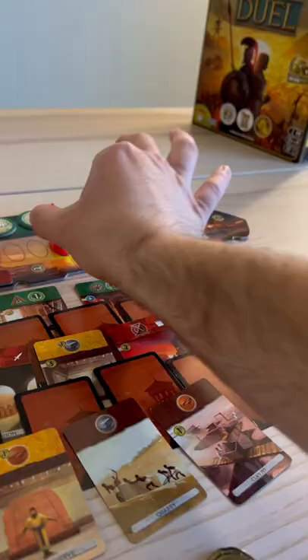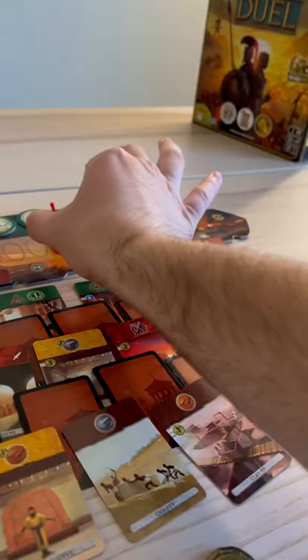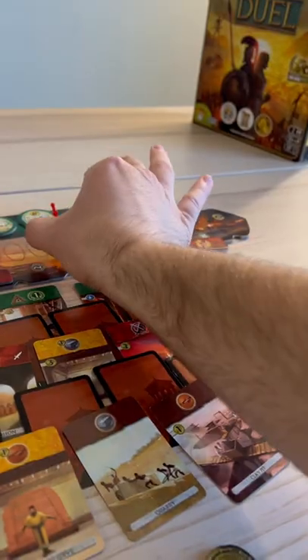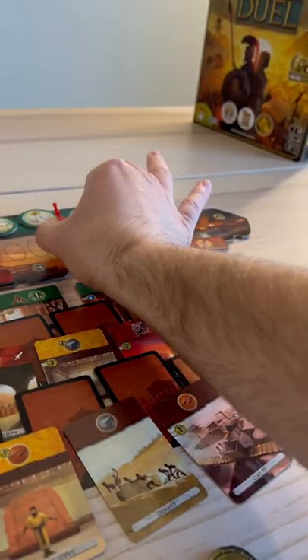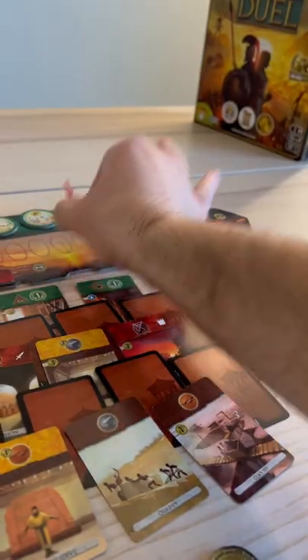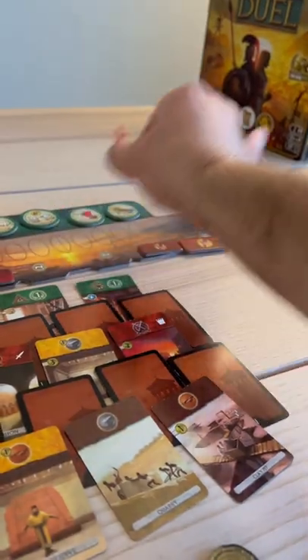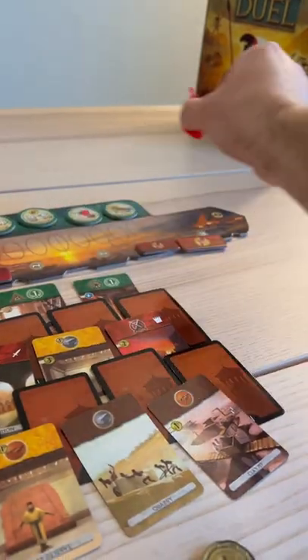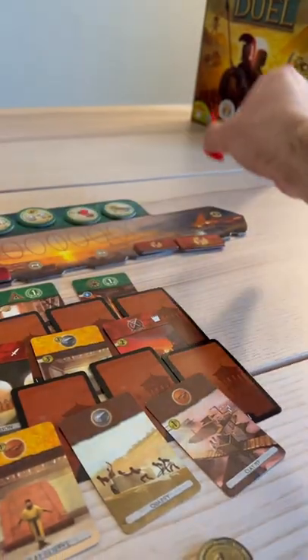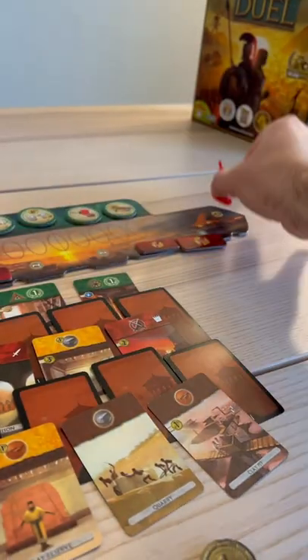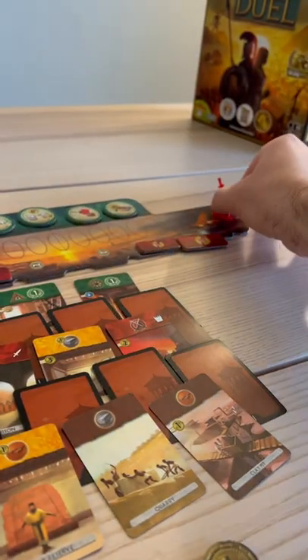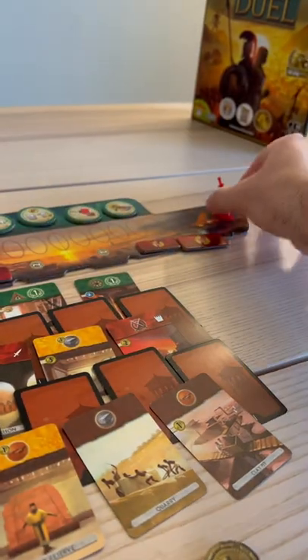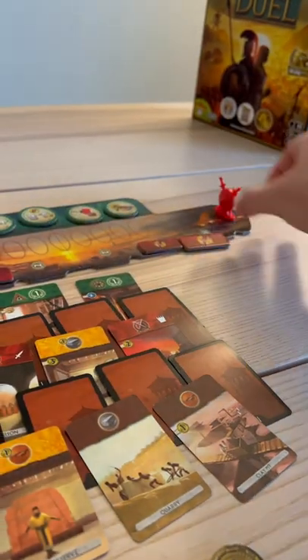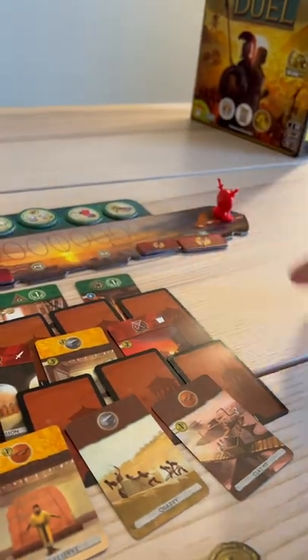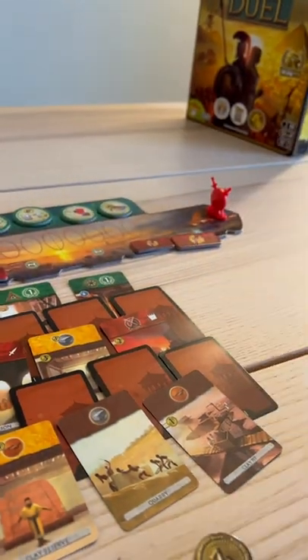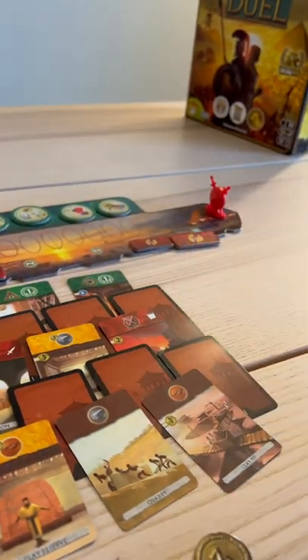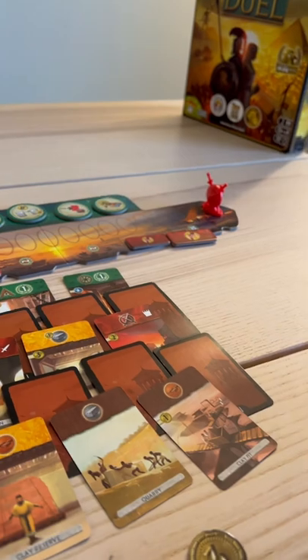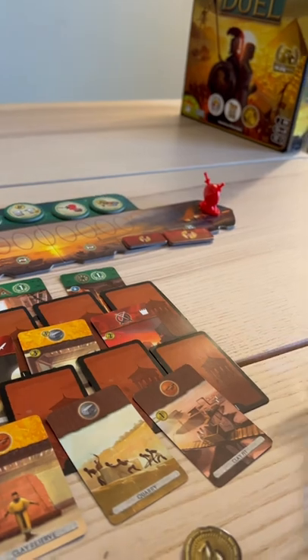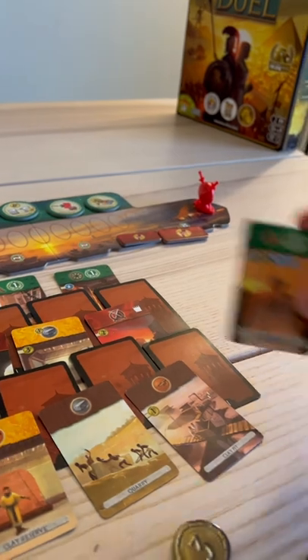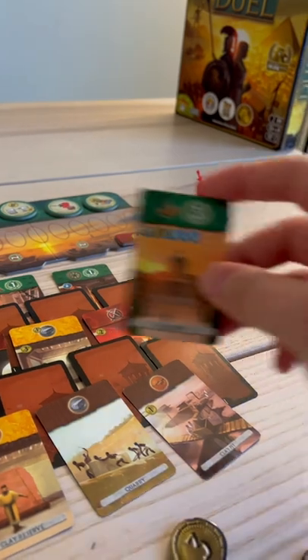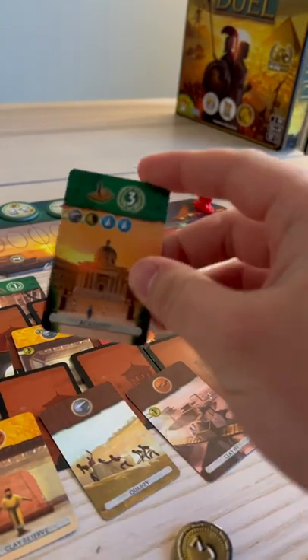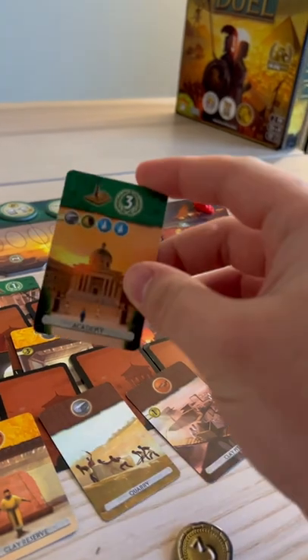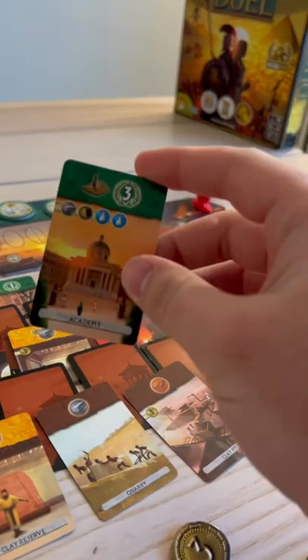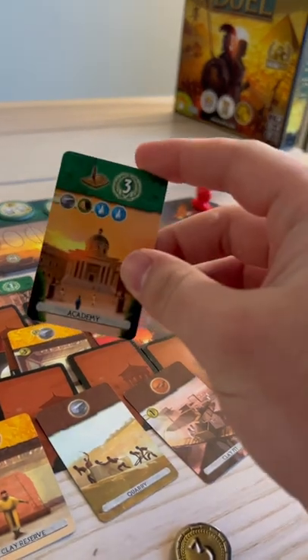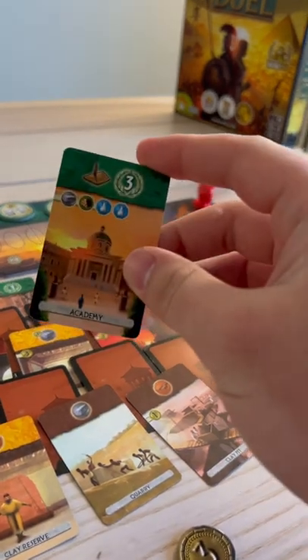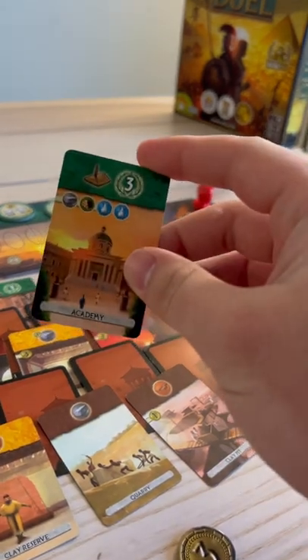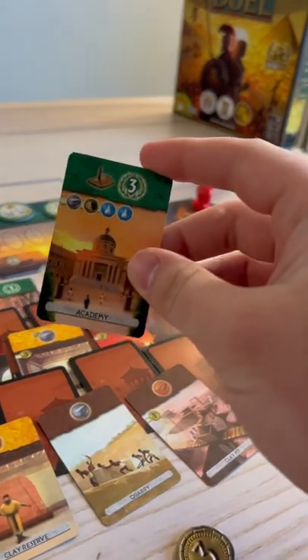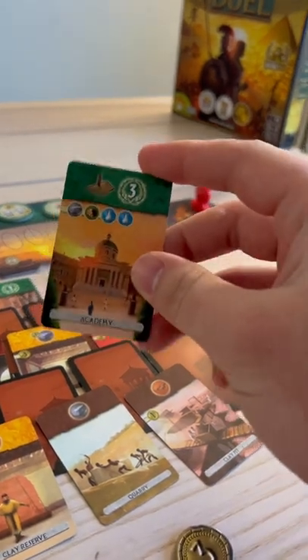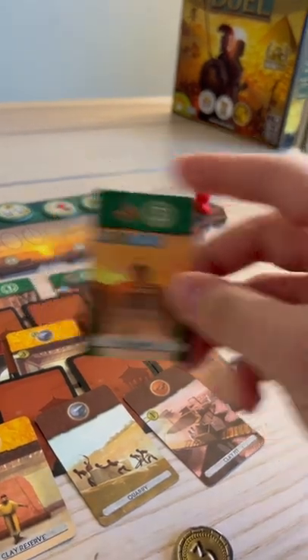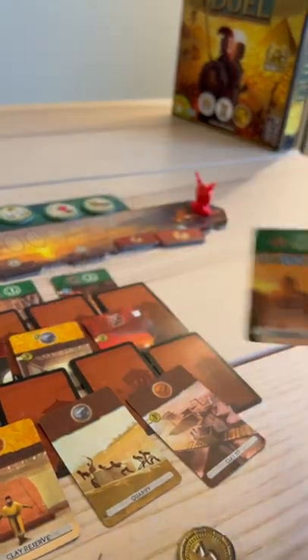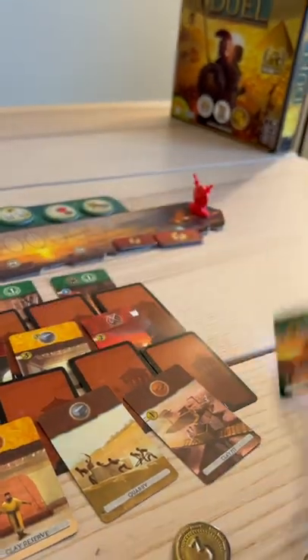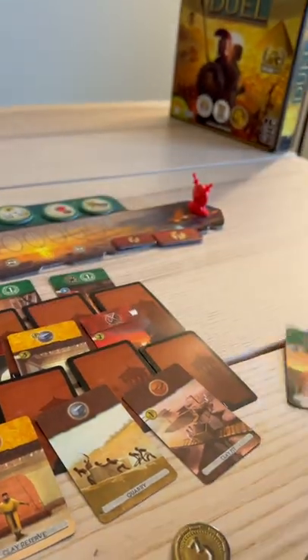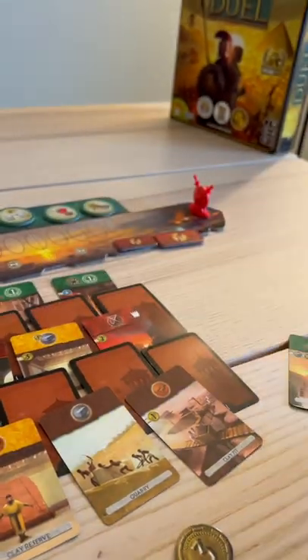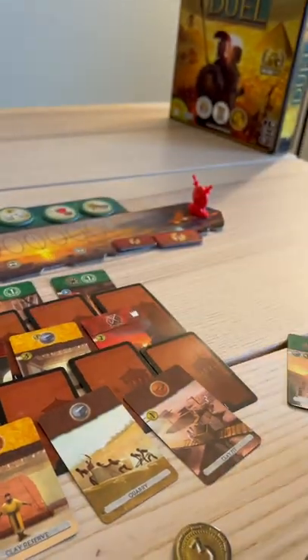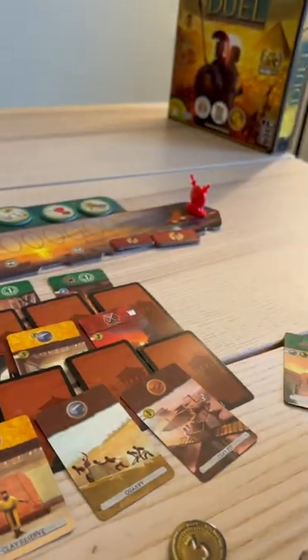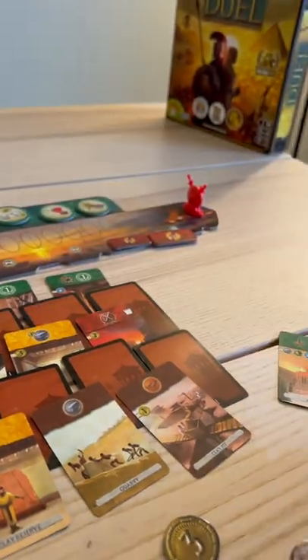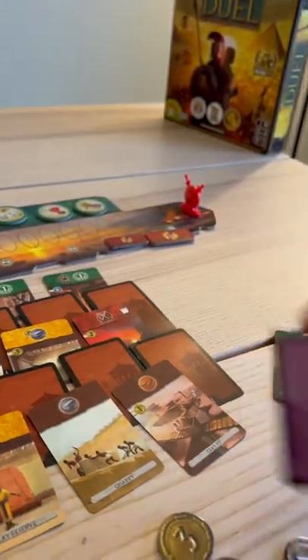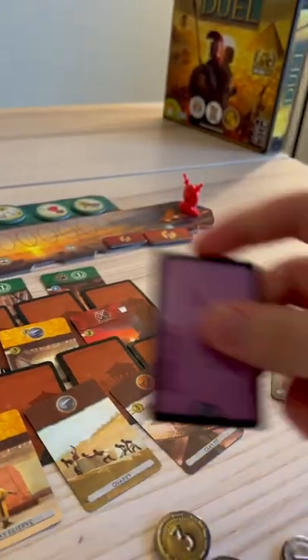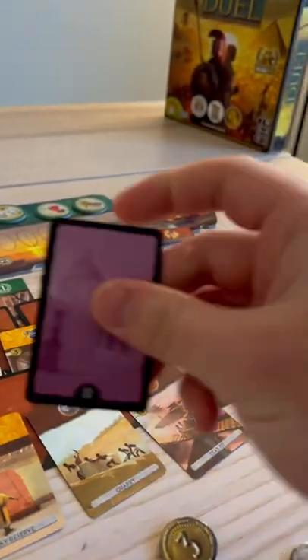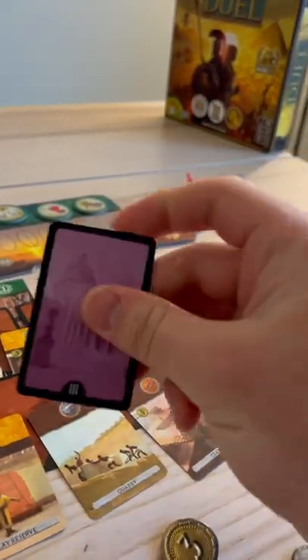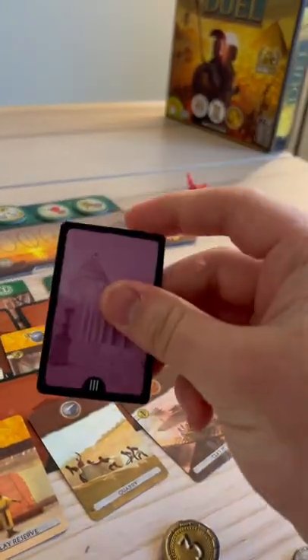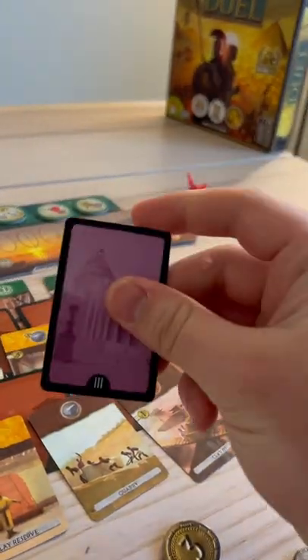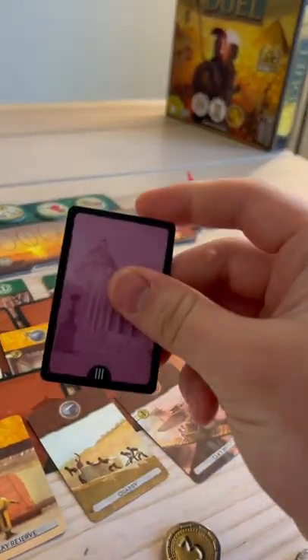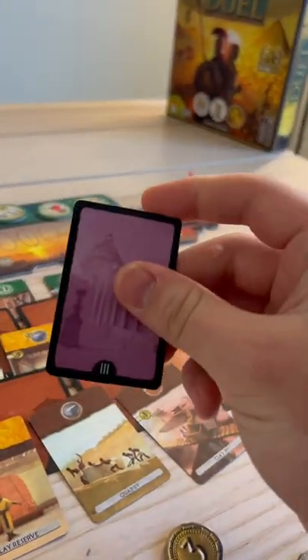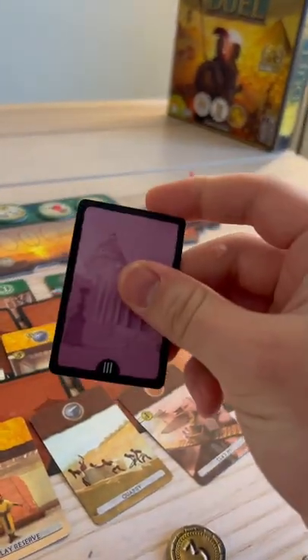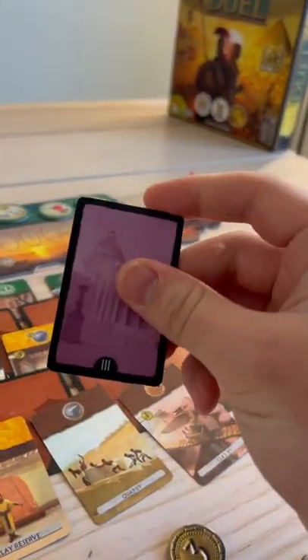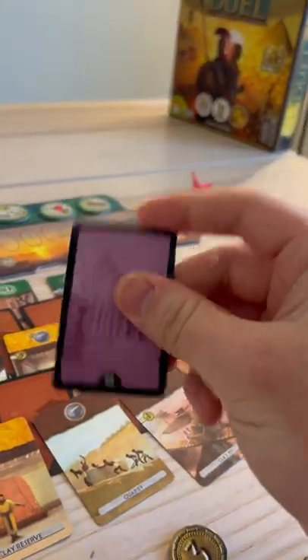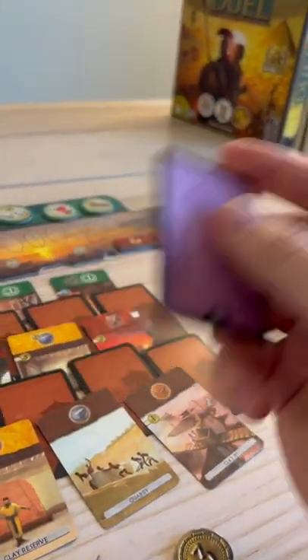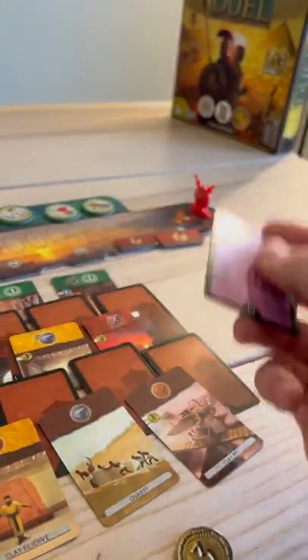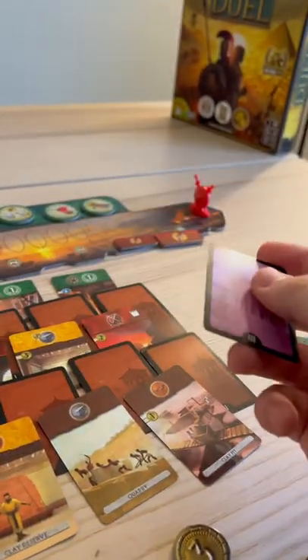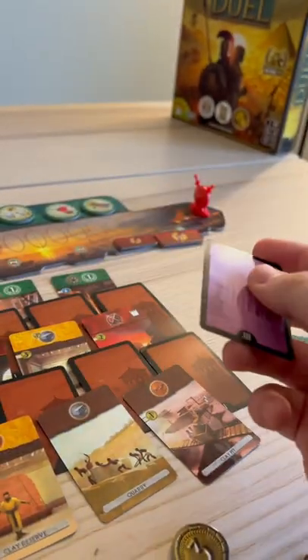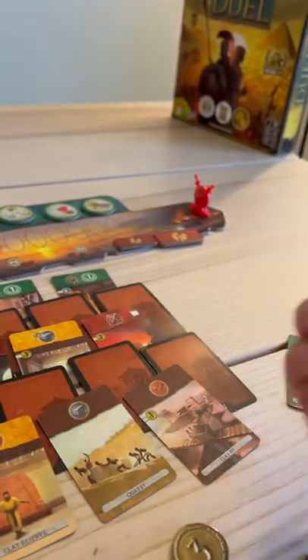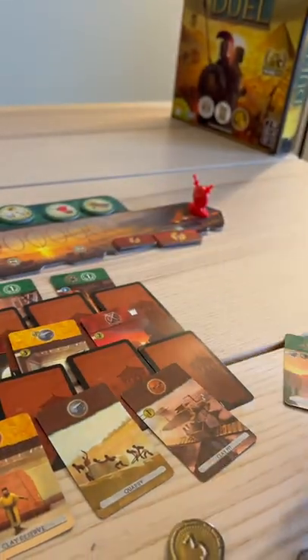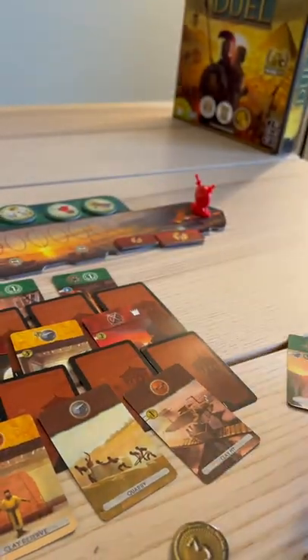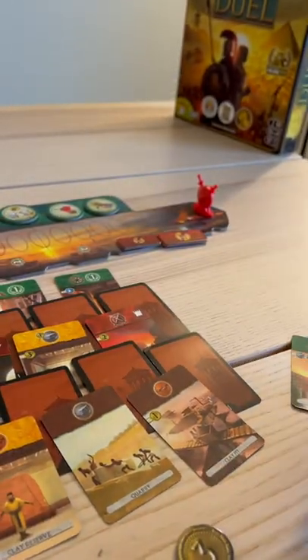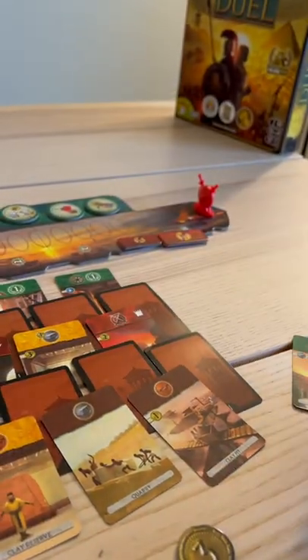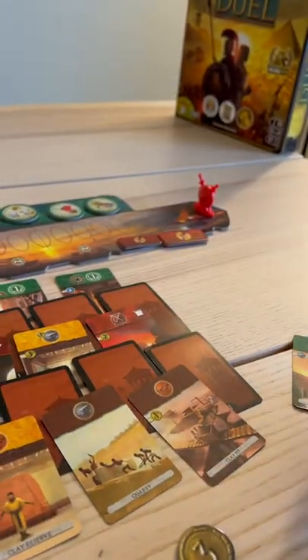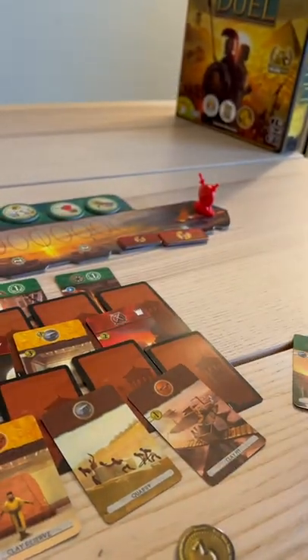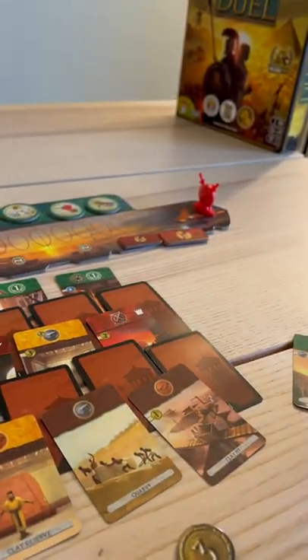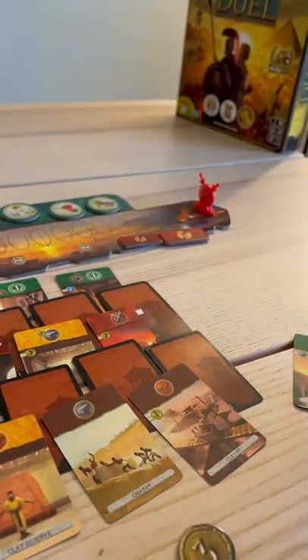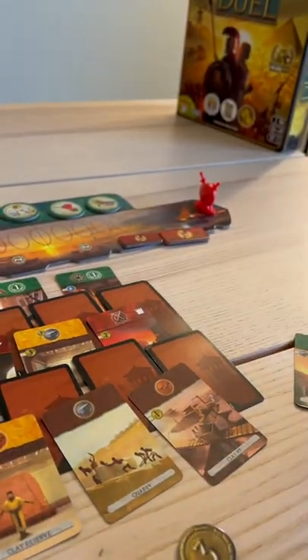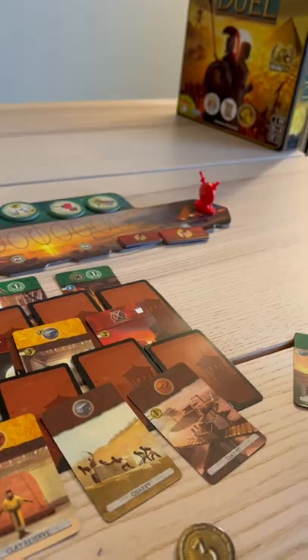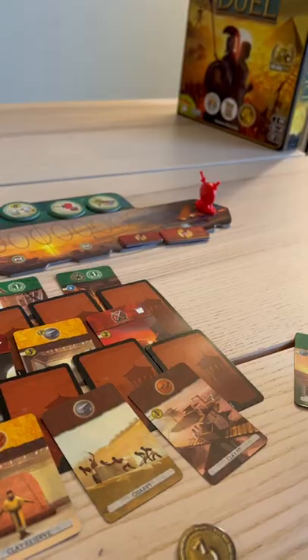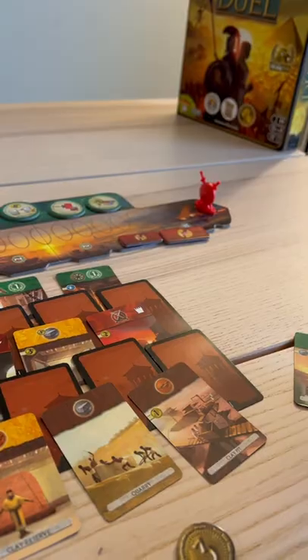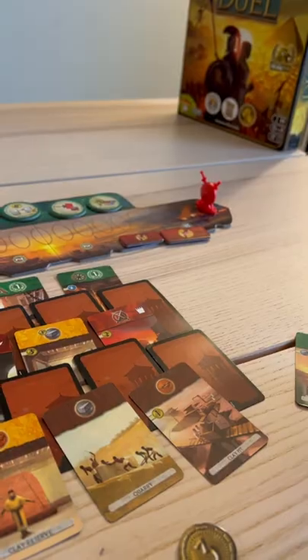The game ends when someone is conquered, someone has six different scientific symbols, or we reach the end of Age 3, in which case the person with the most victory points is the winner.